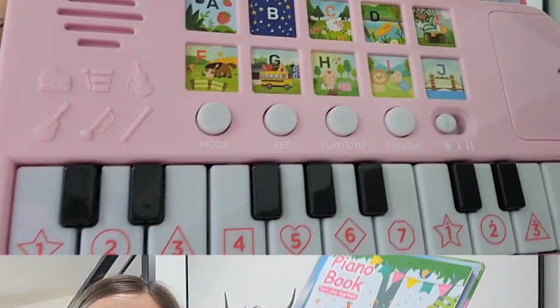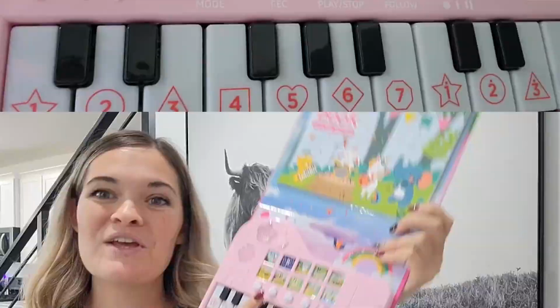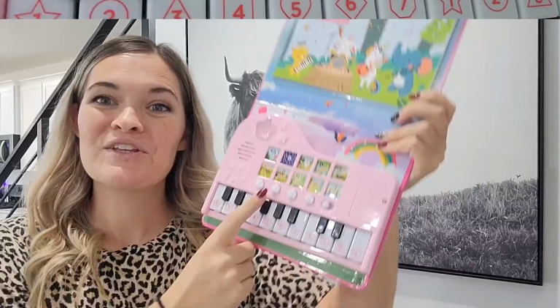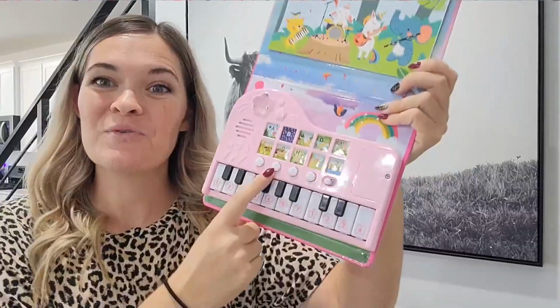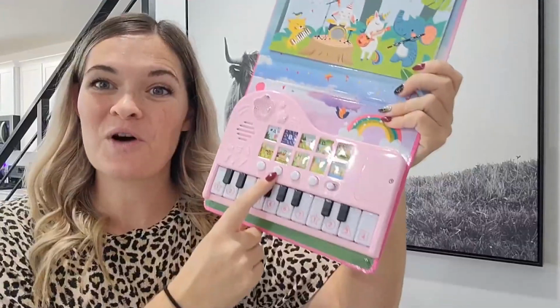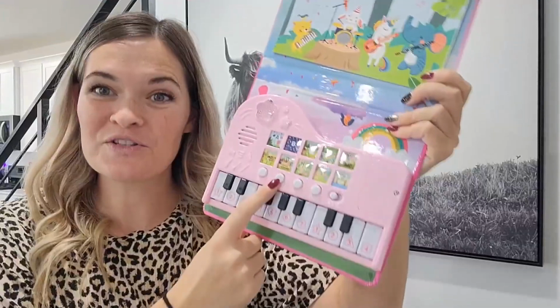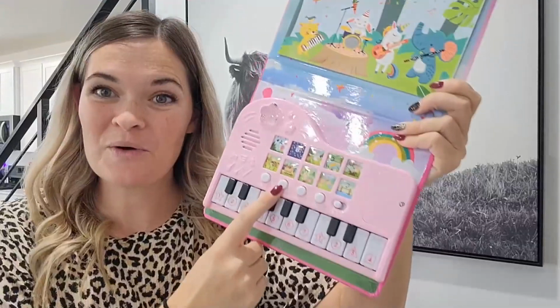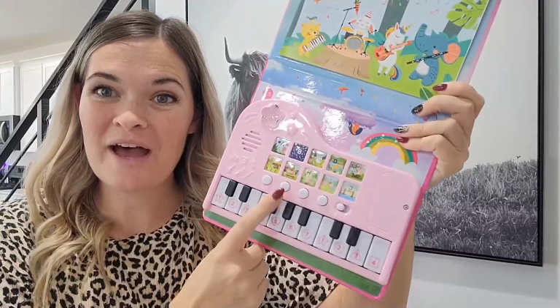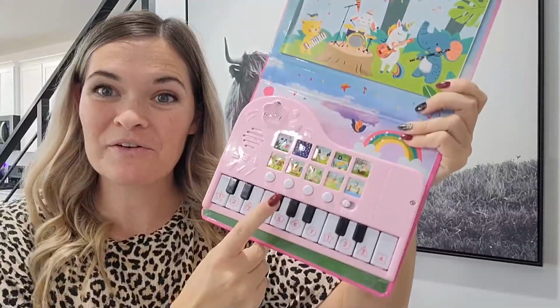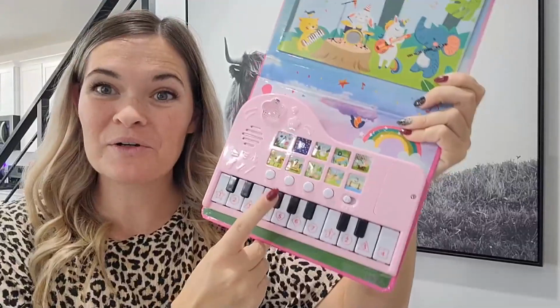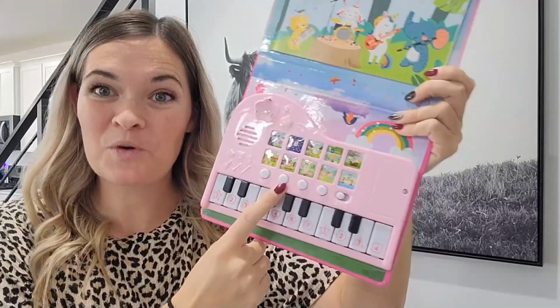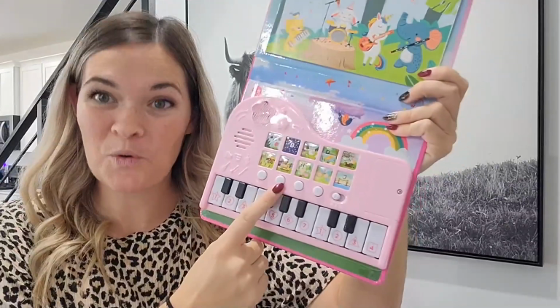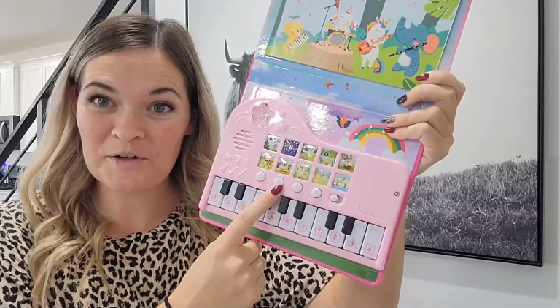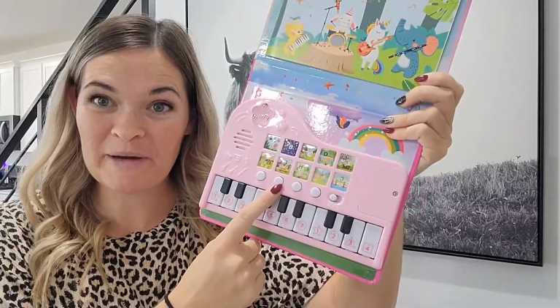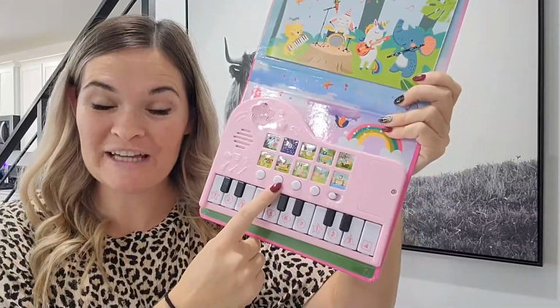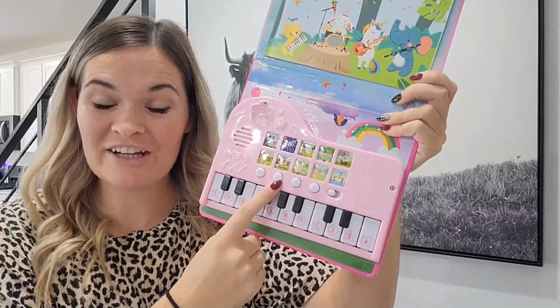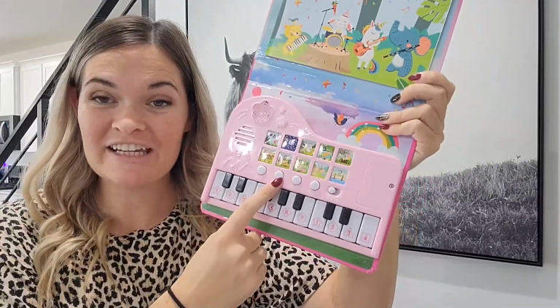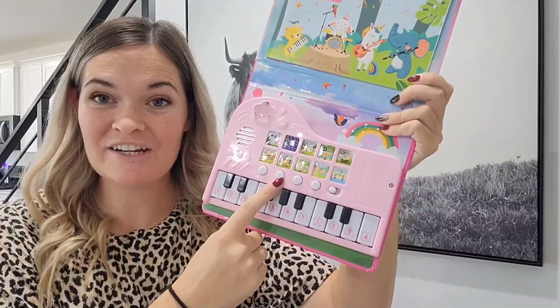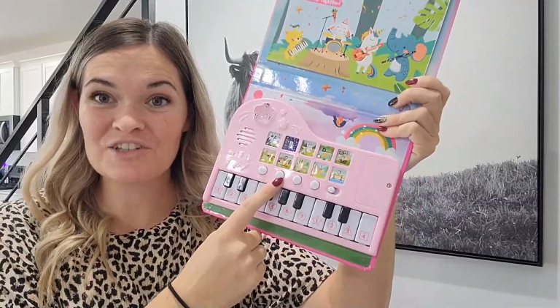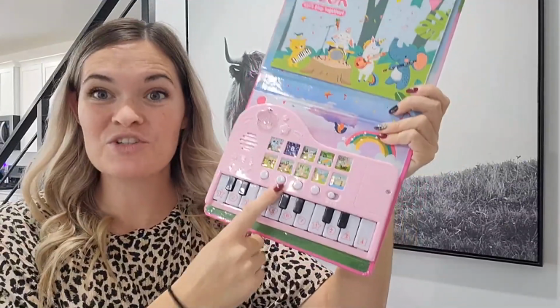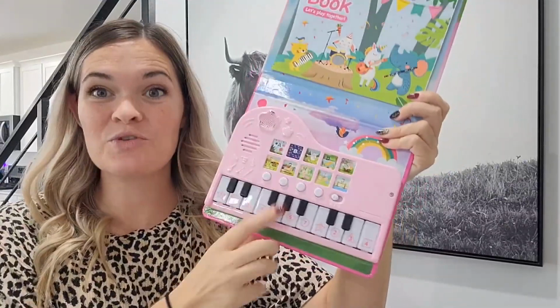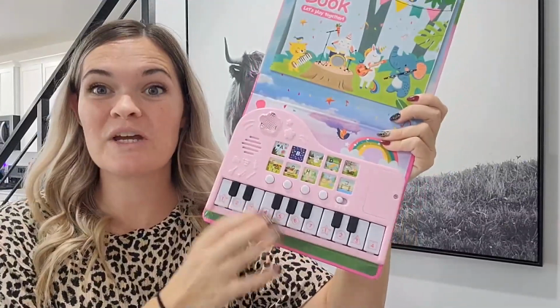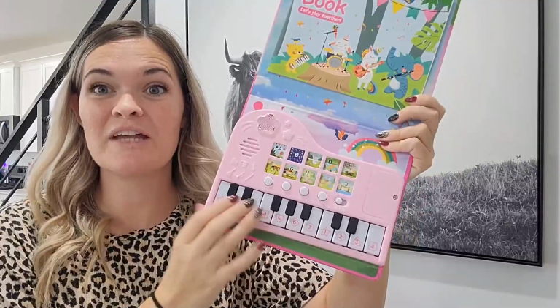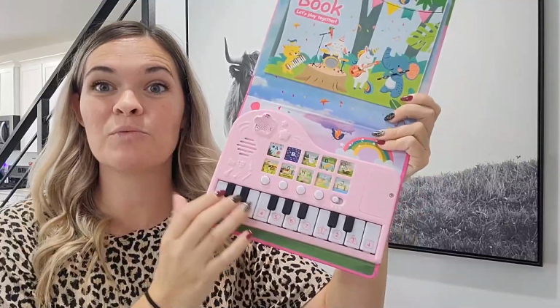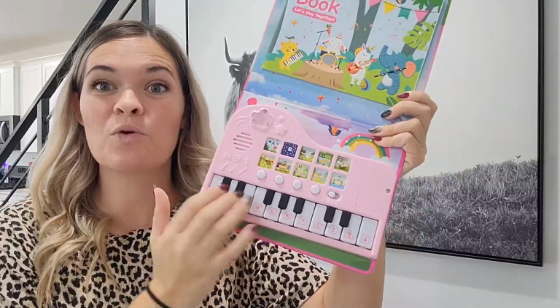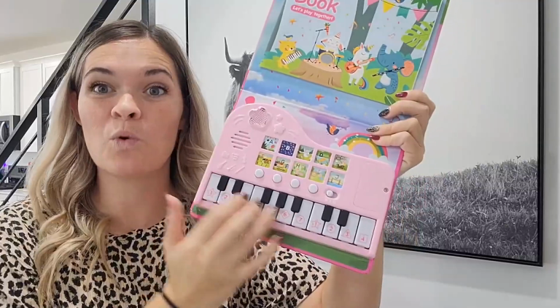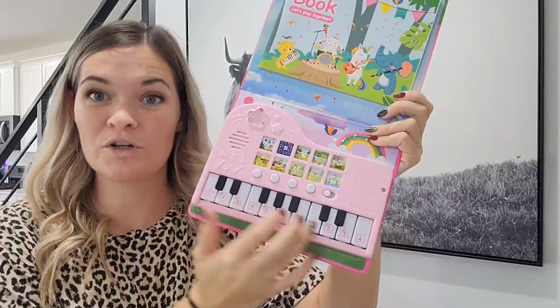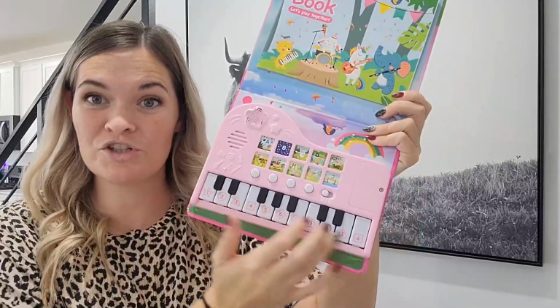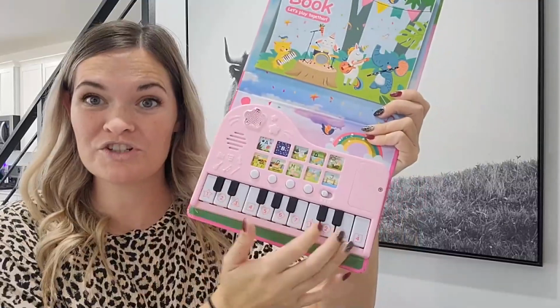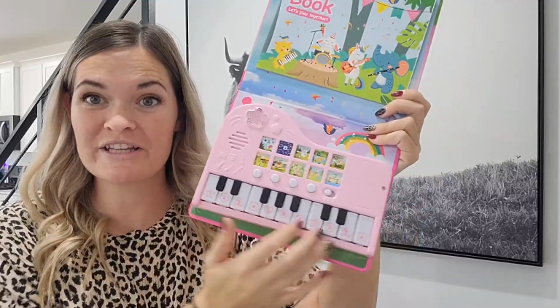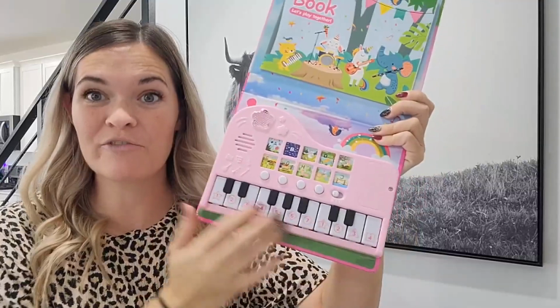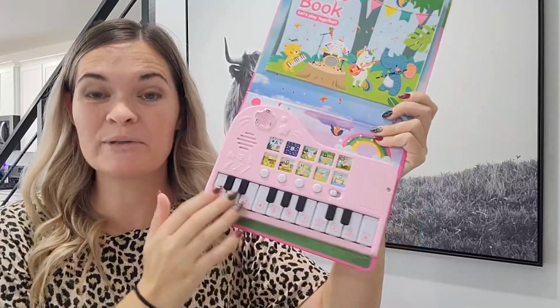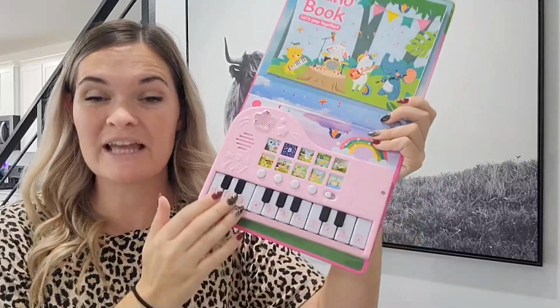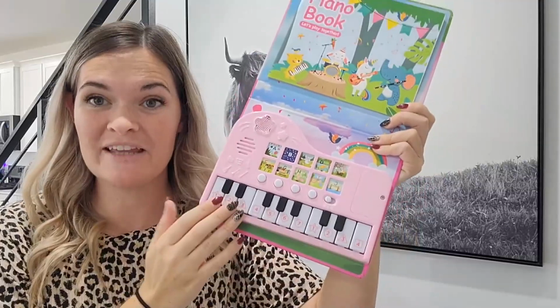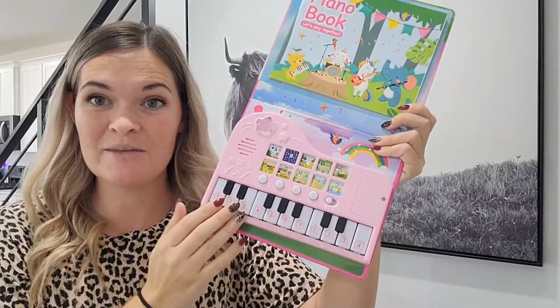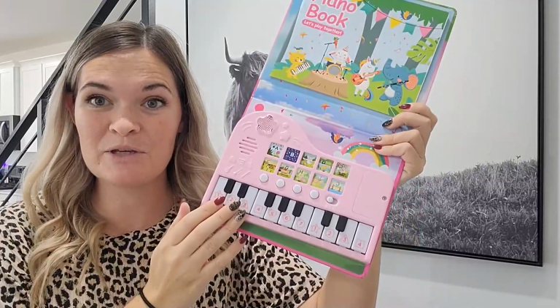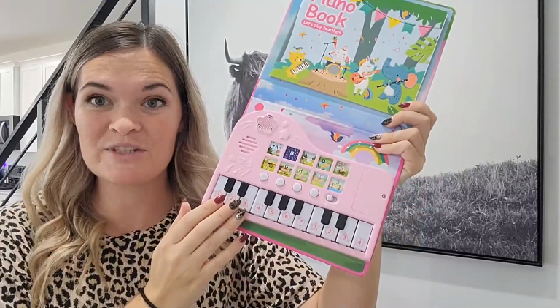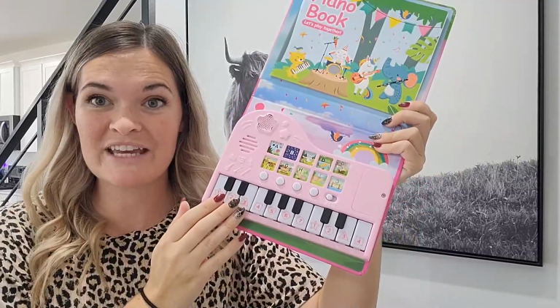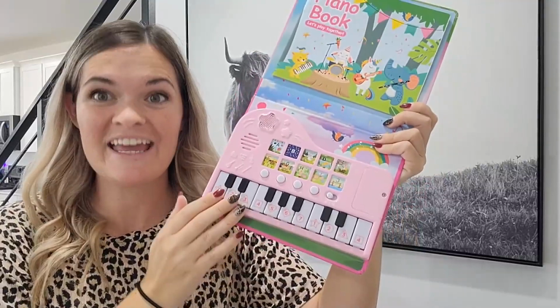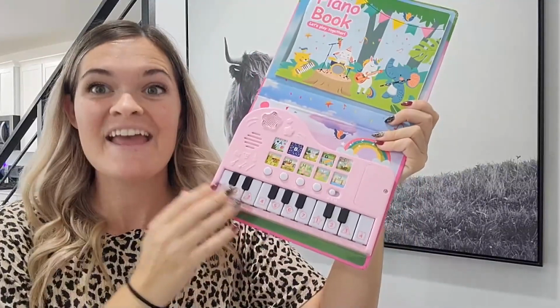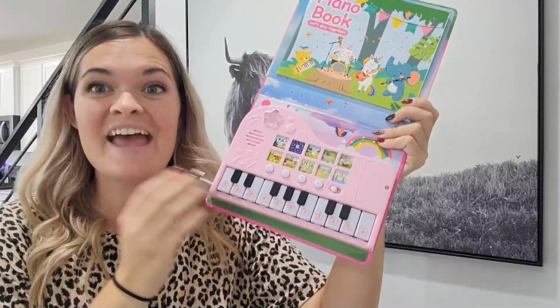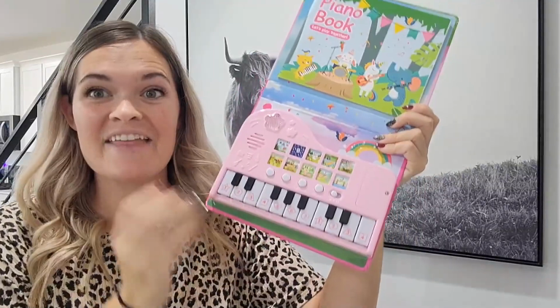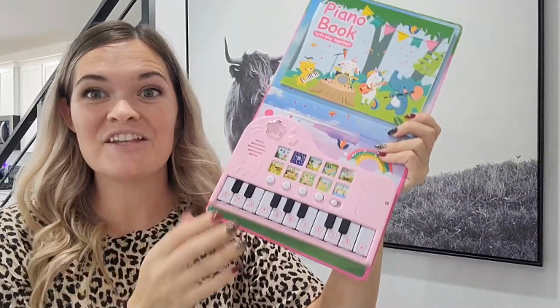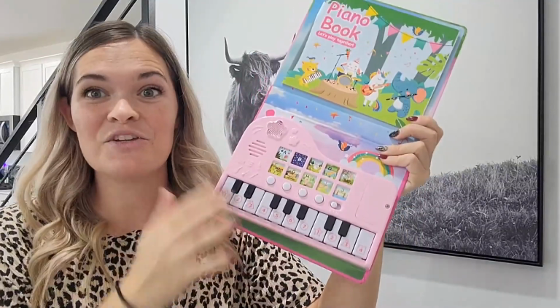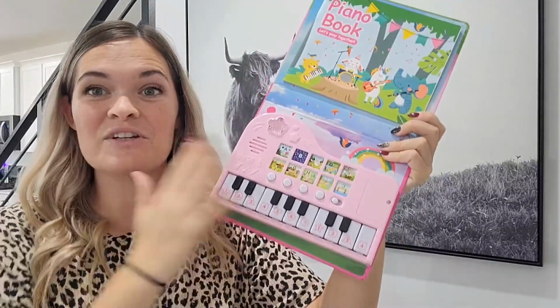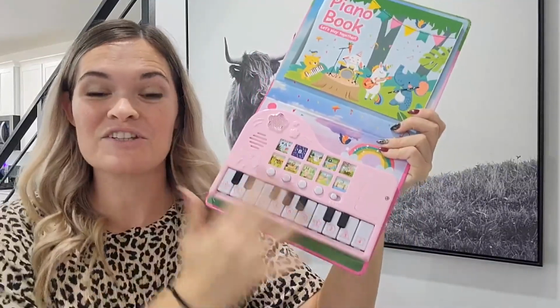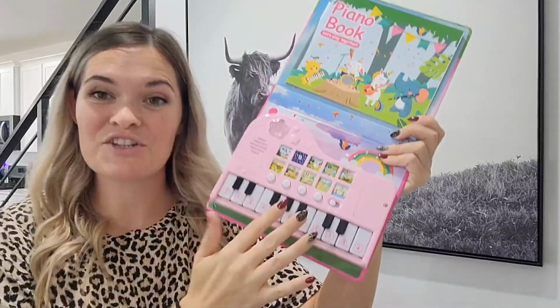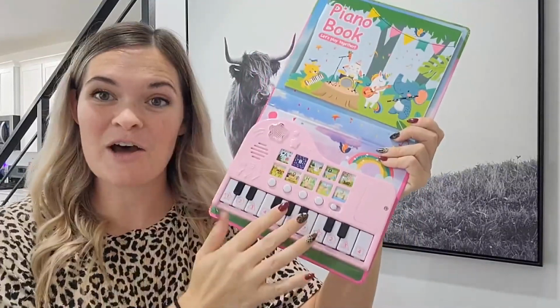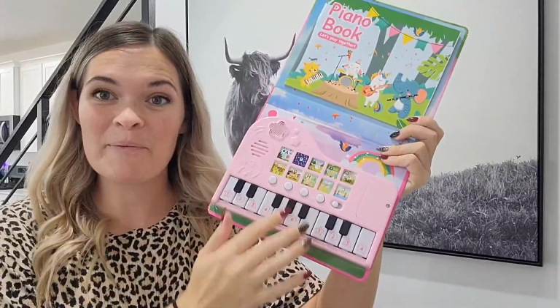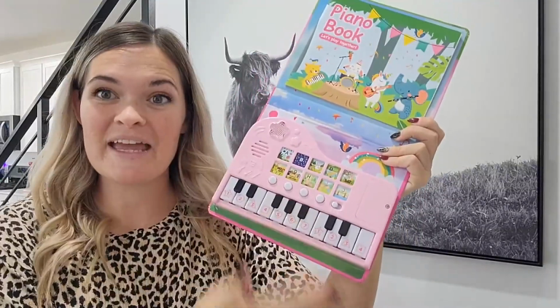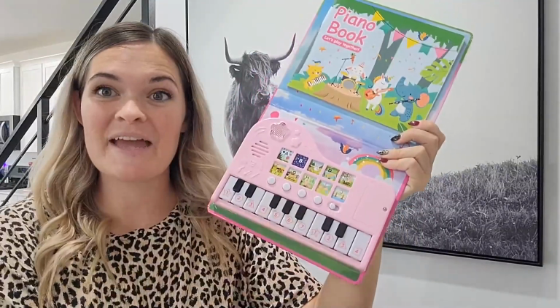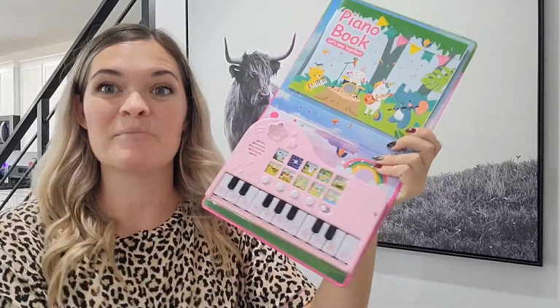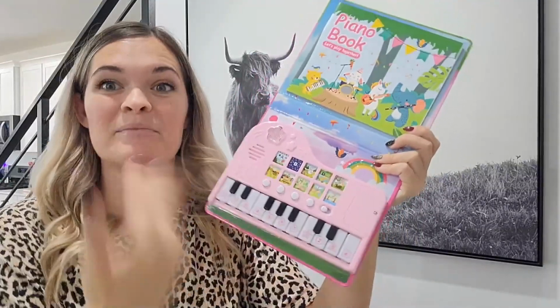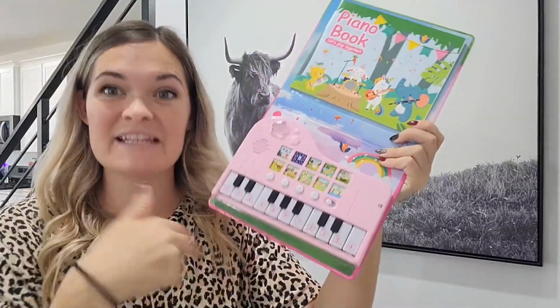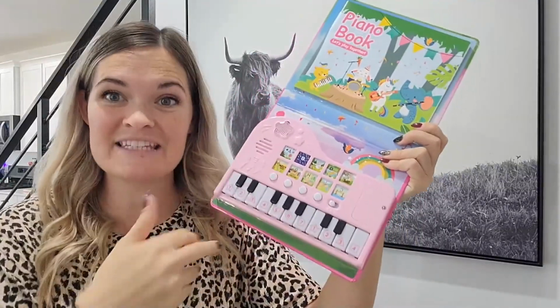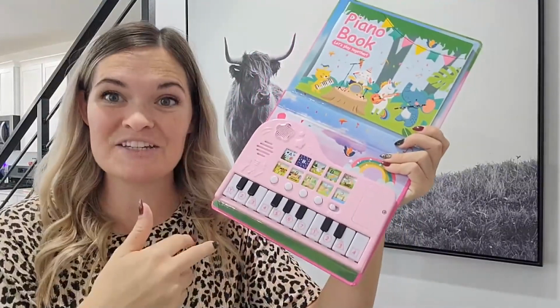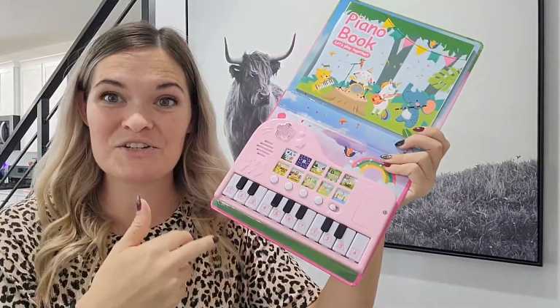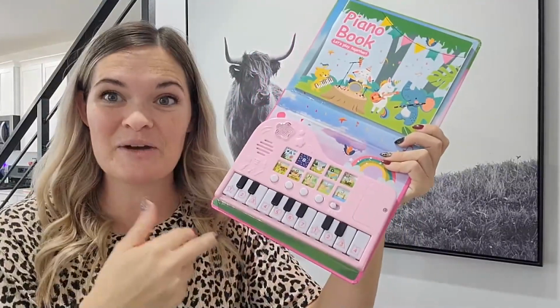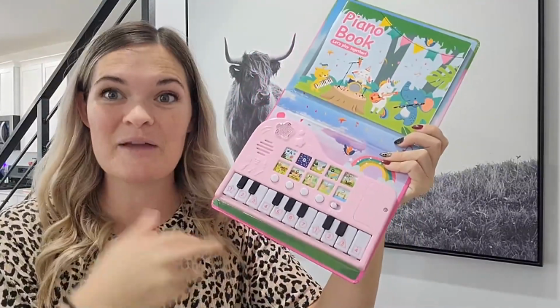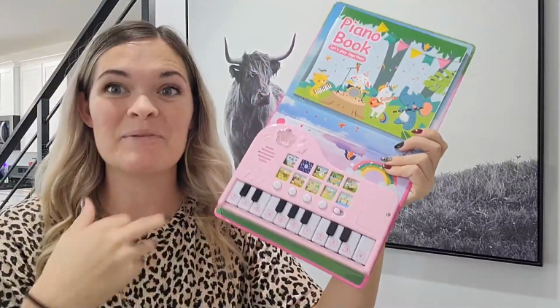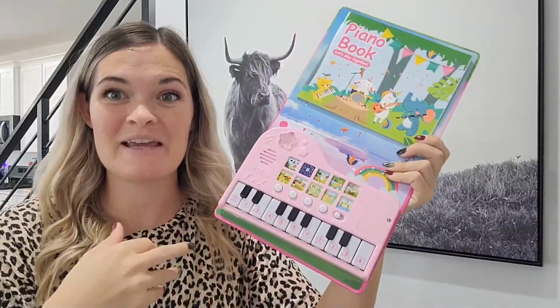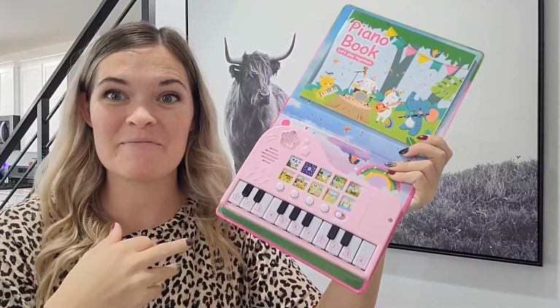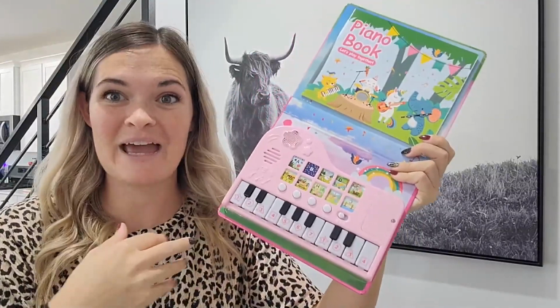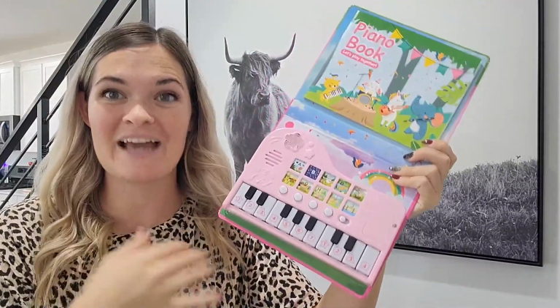You also have a record button on here, so you can record yourself playing the music. And then you can stop it, listen to it, and play it back.